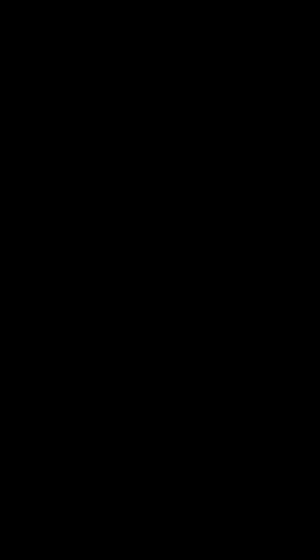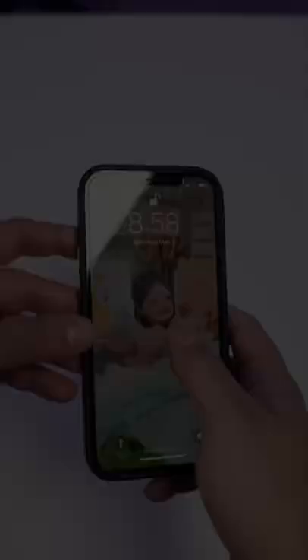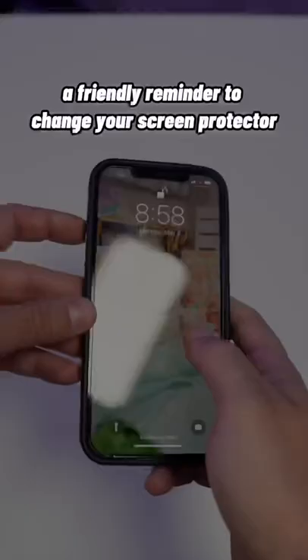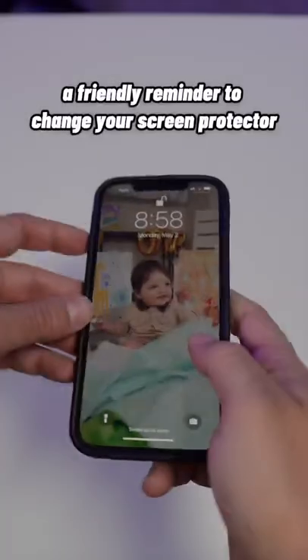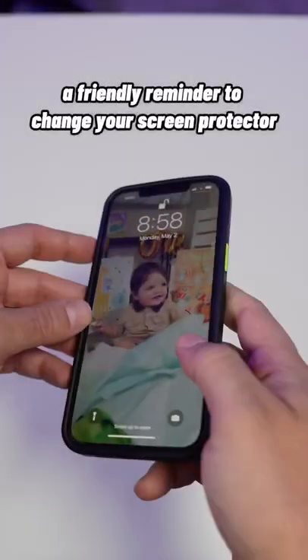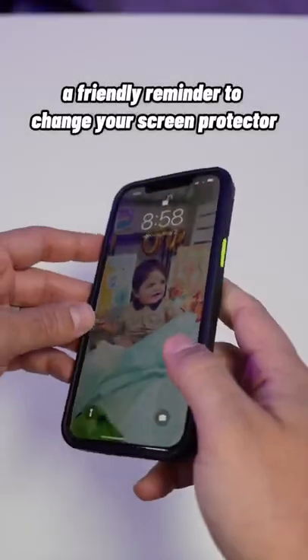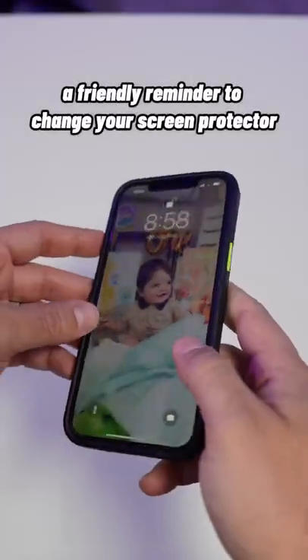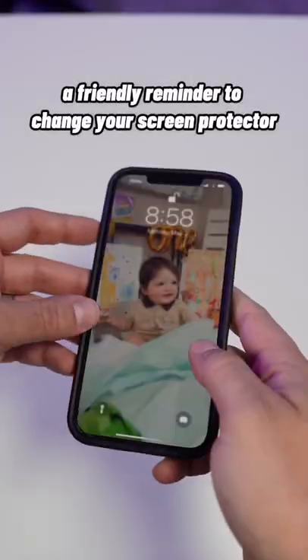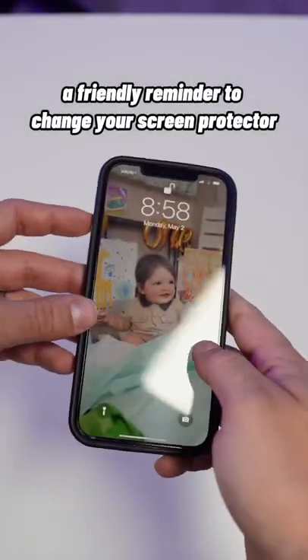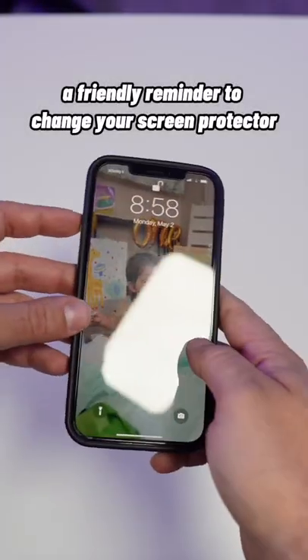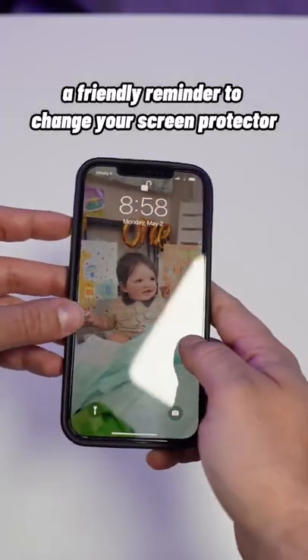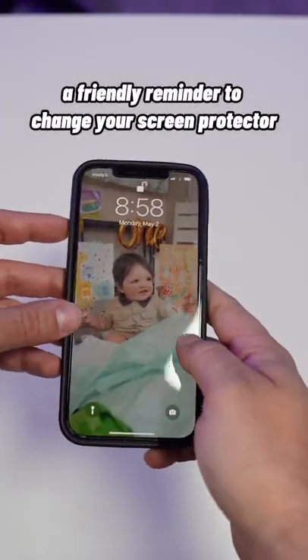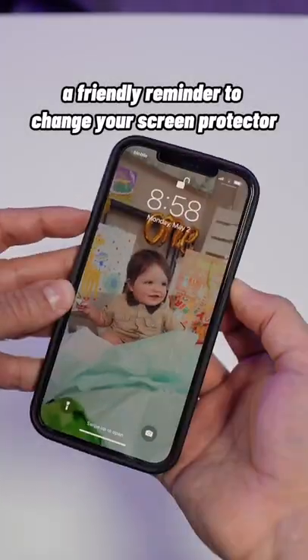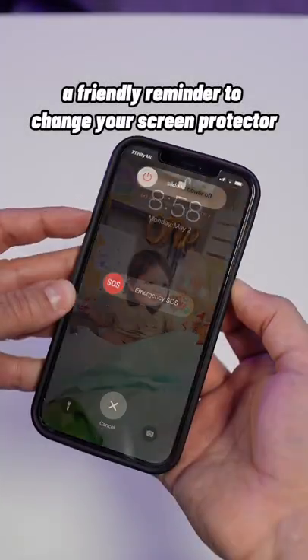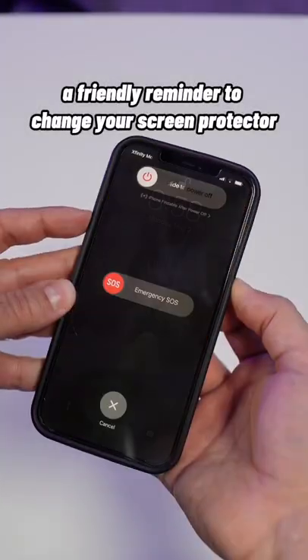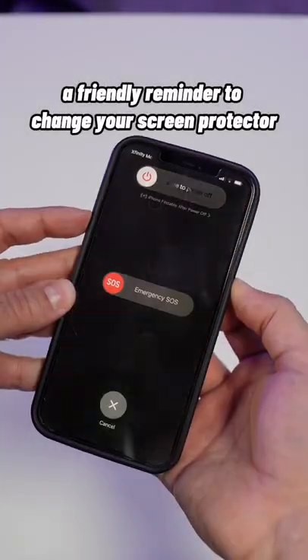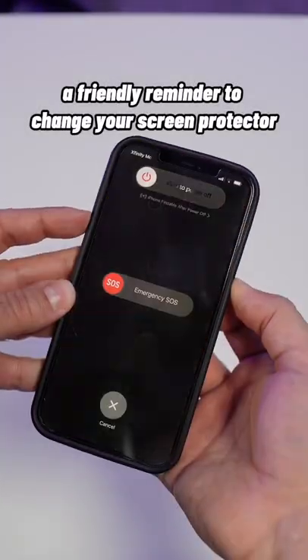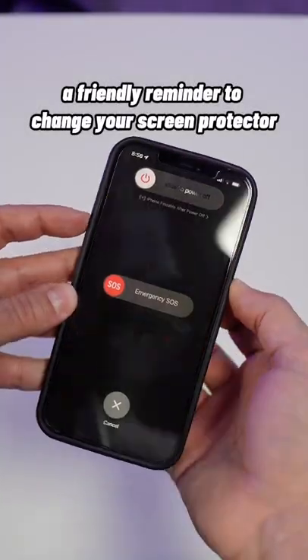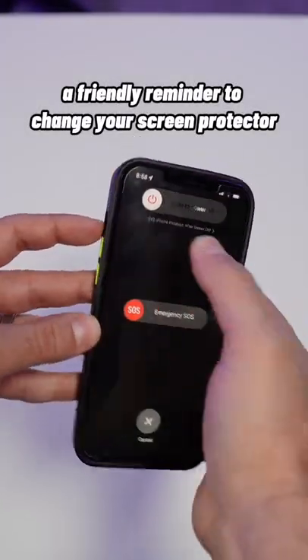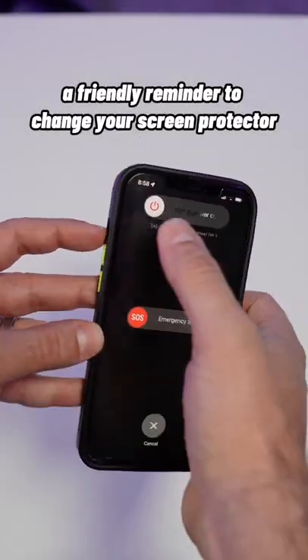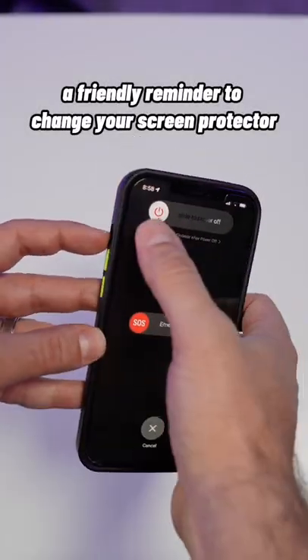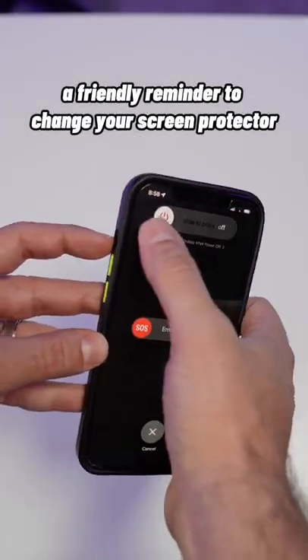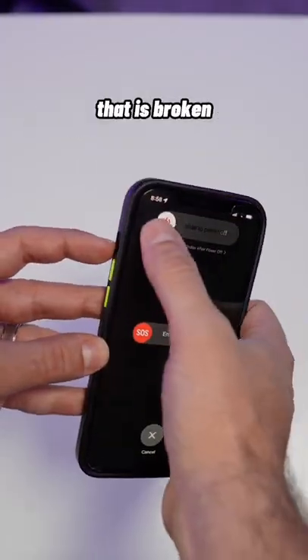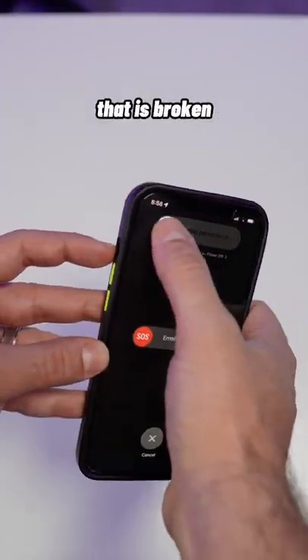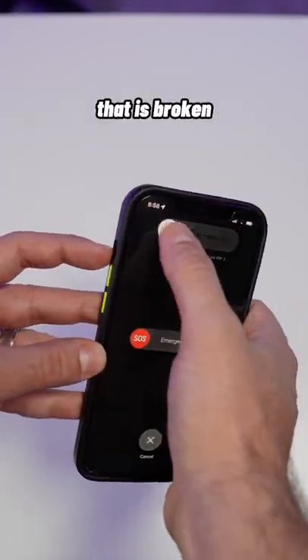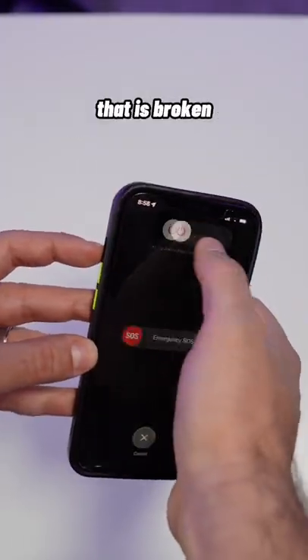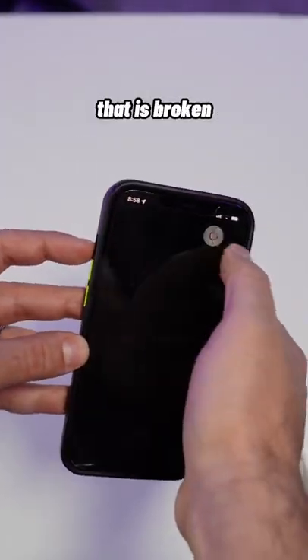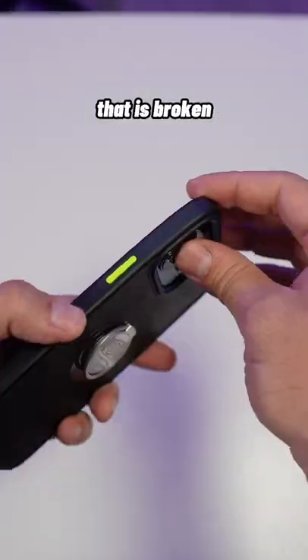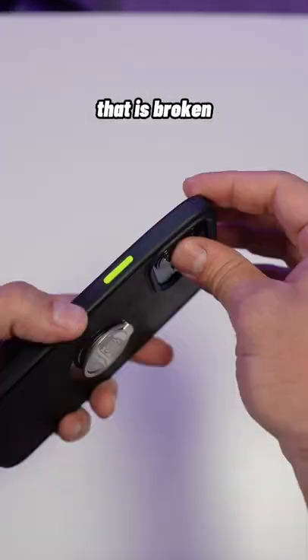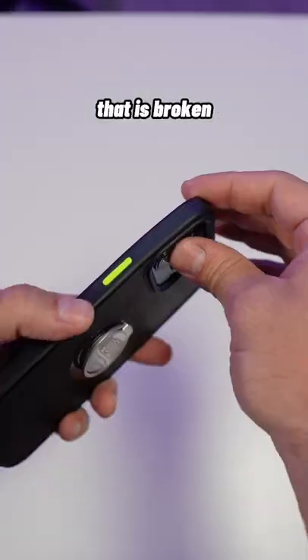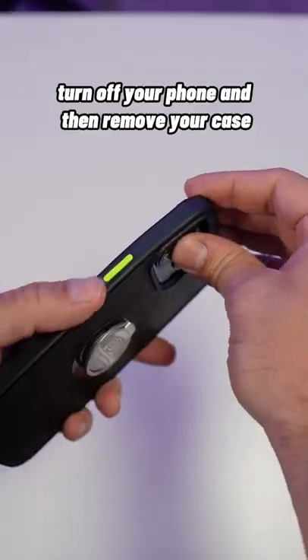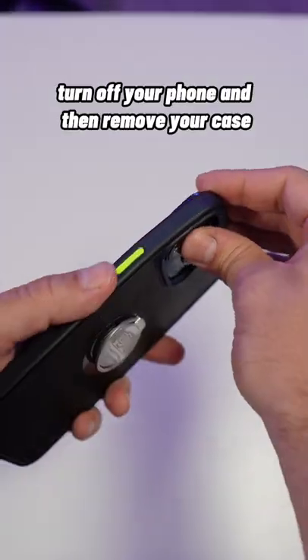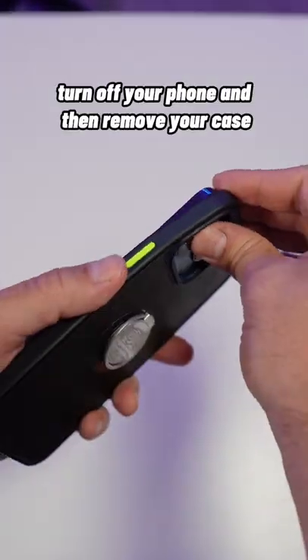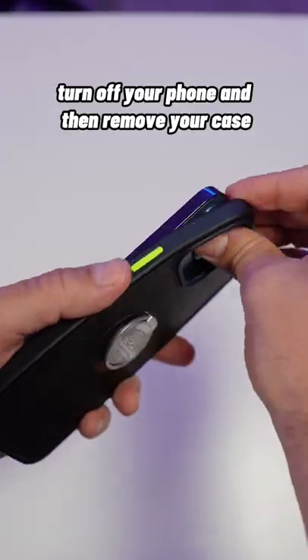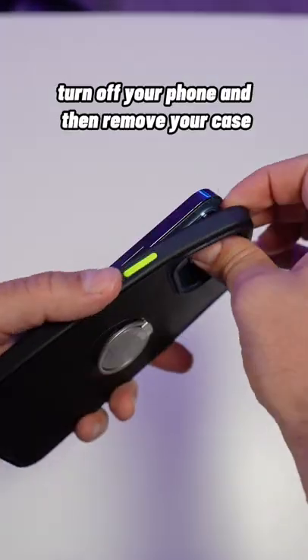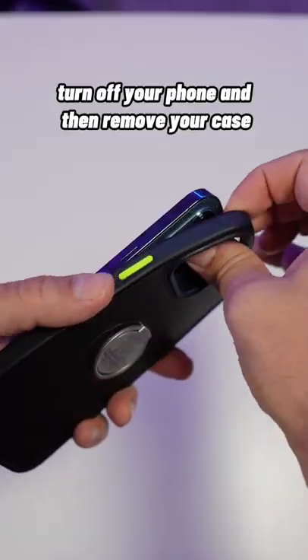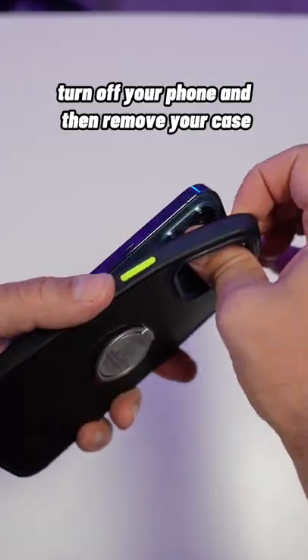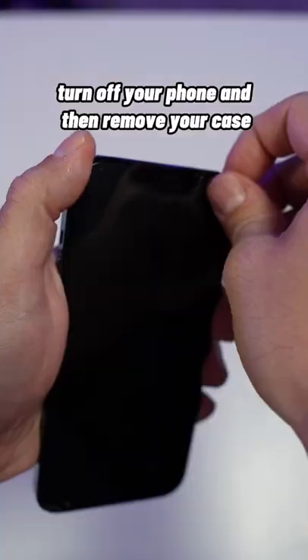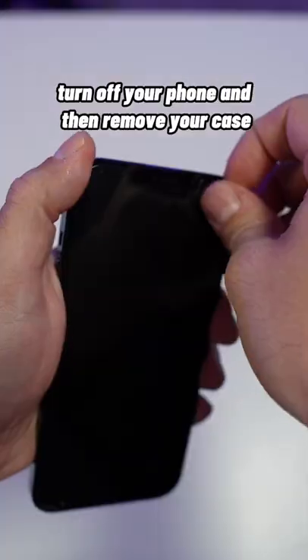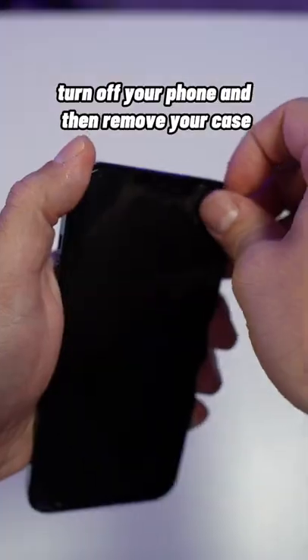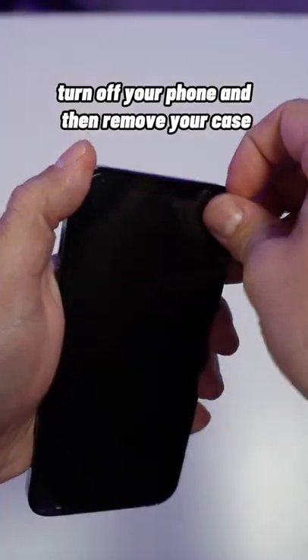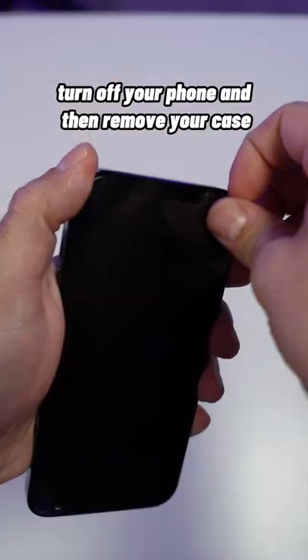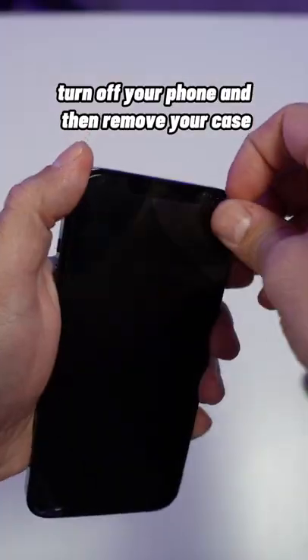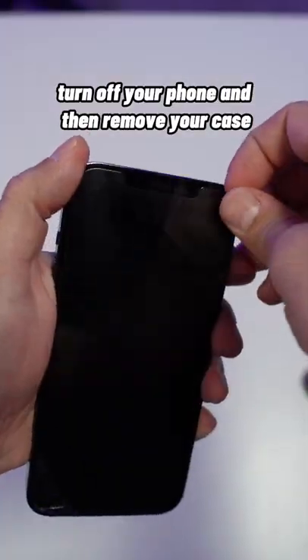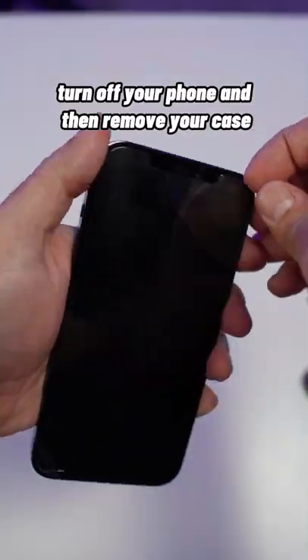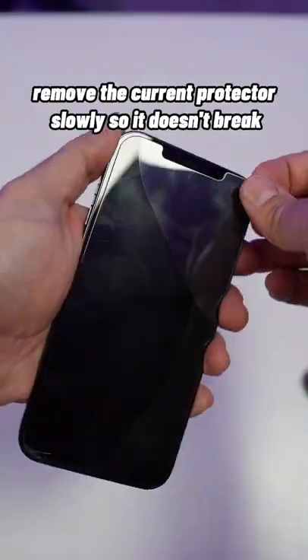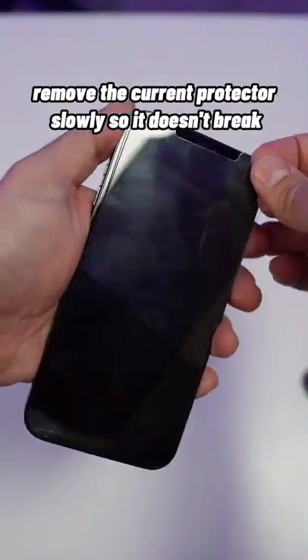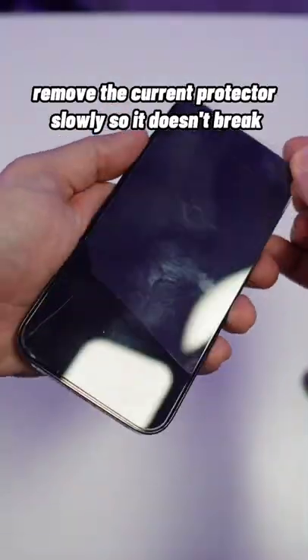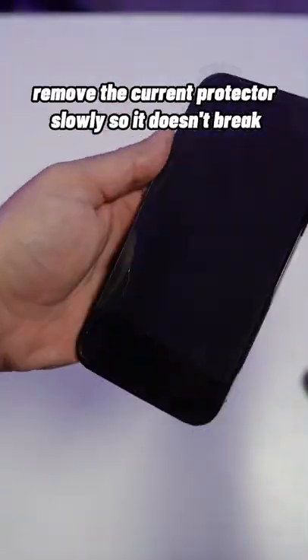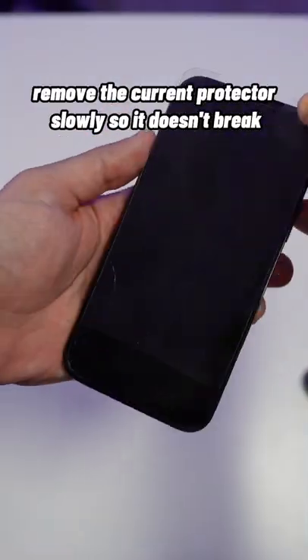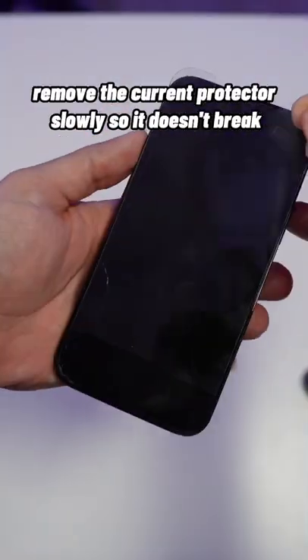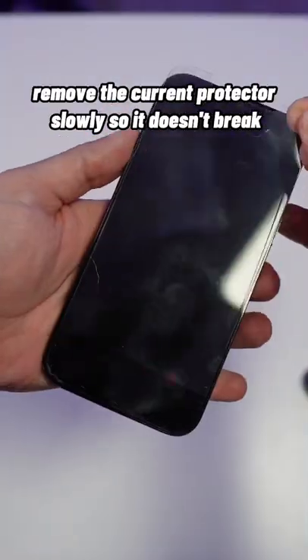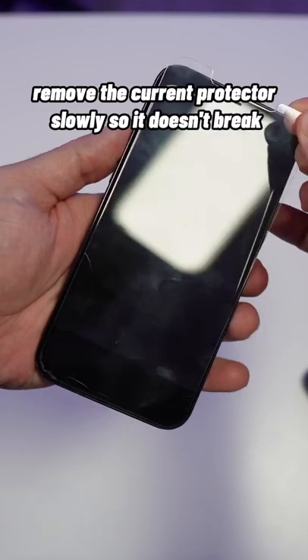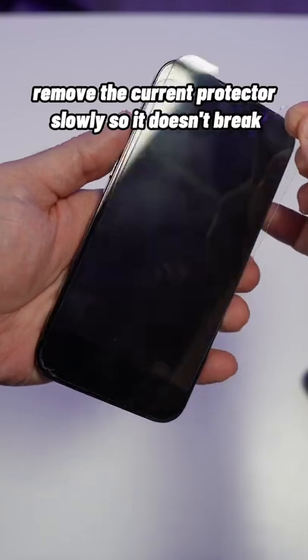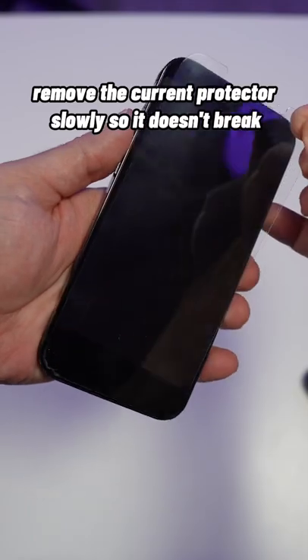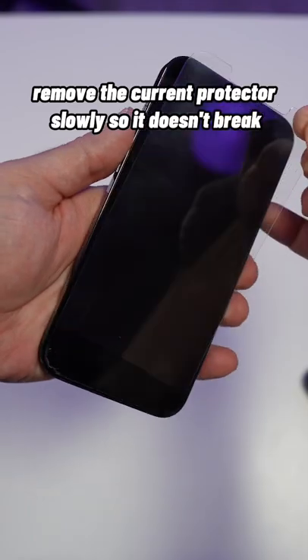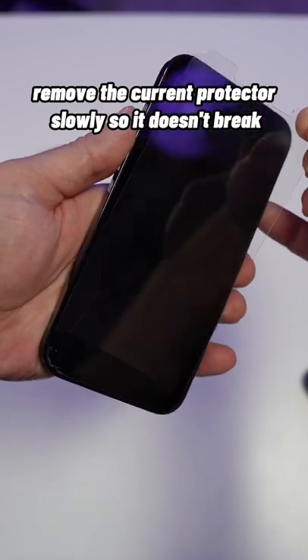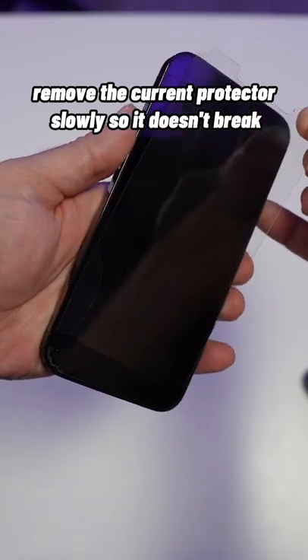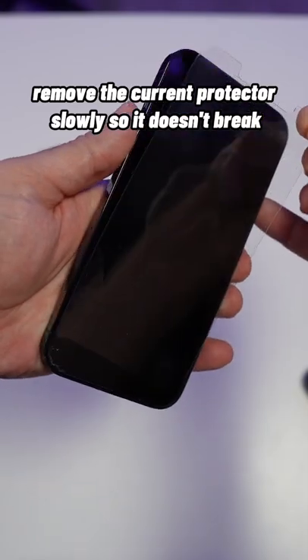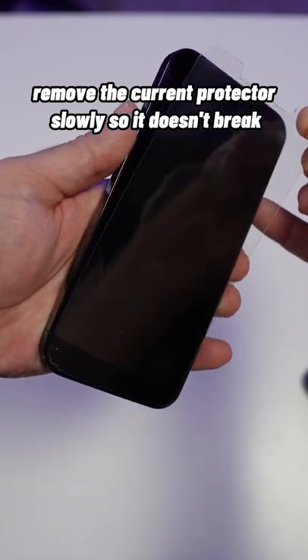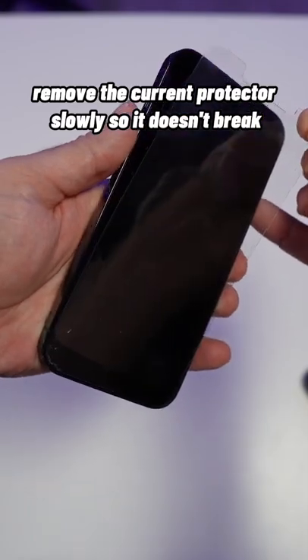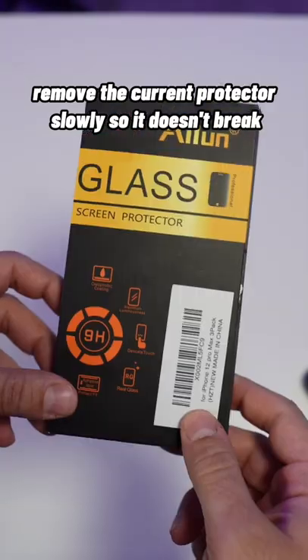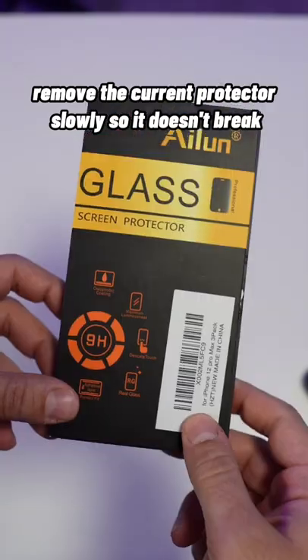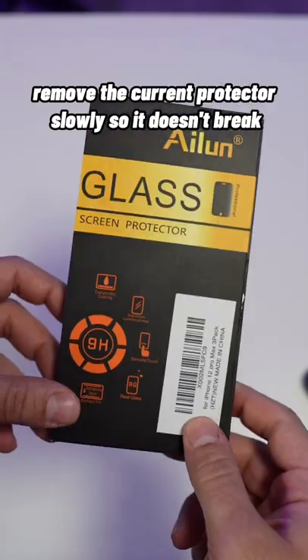A friendly reminder to change your screen protector that is broken. Turn off your phone and then remove your case. Remove the current protector slowly so it doesn't break.